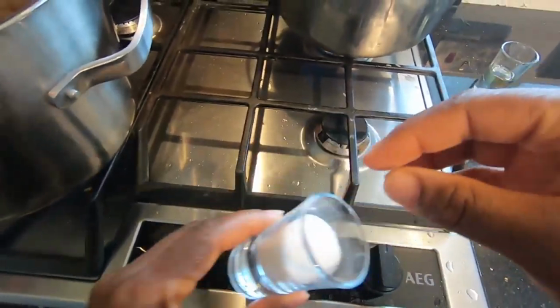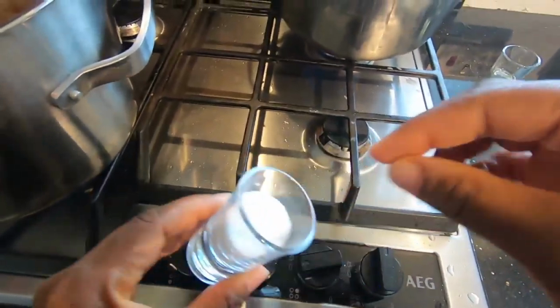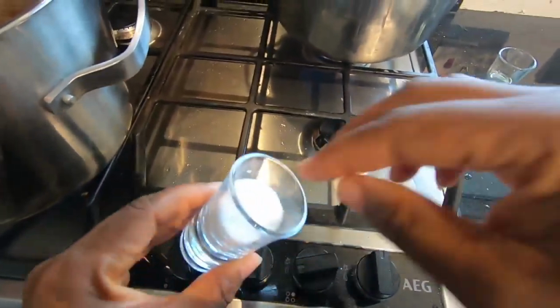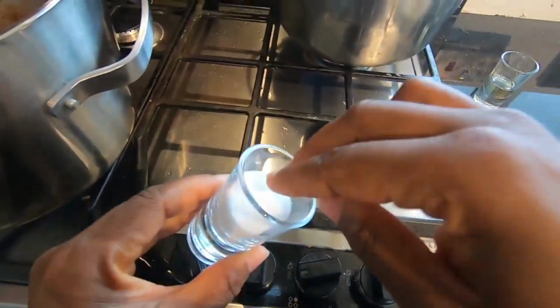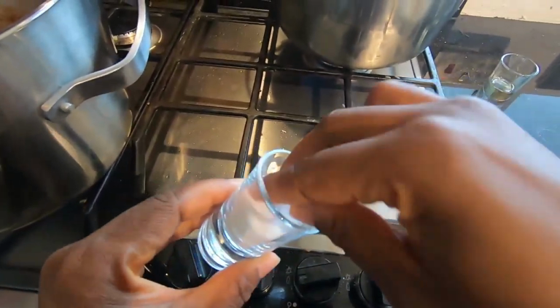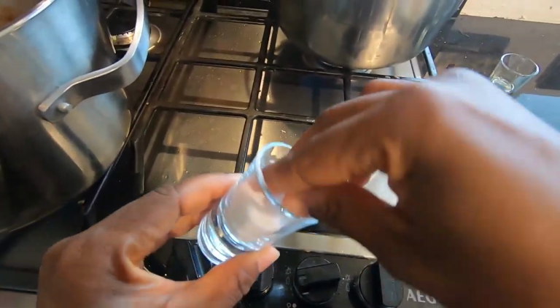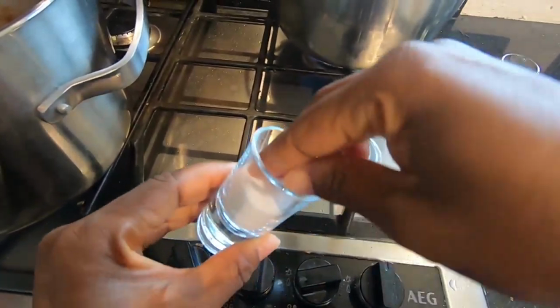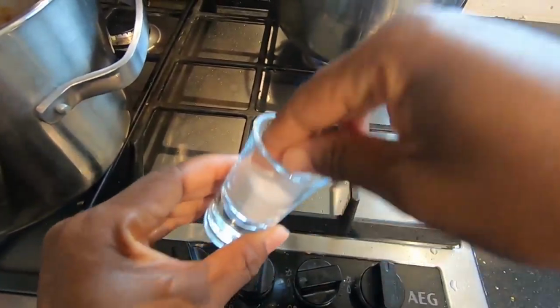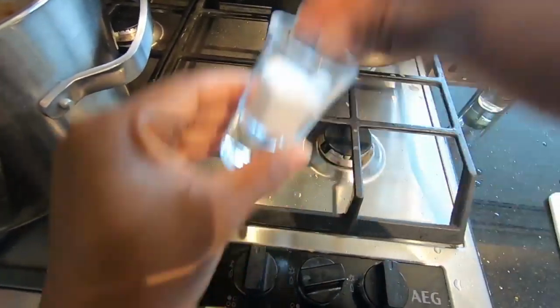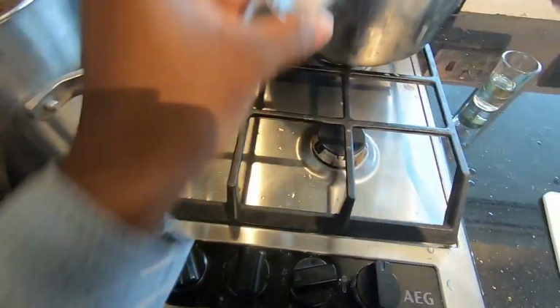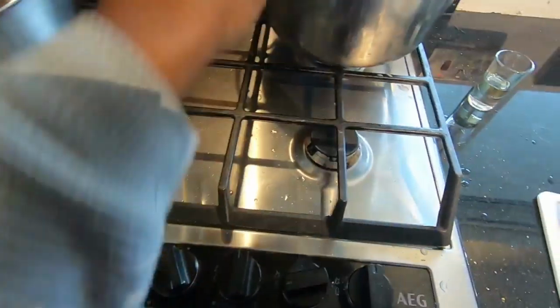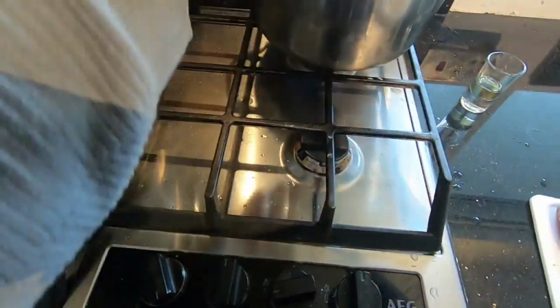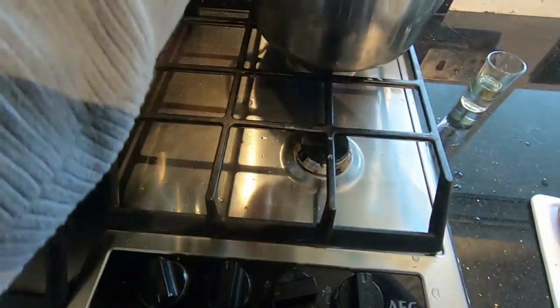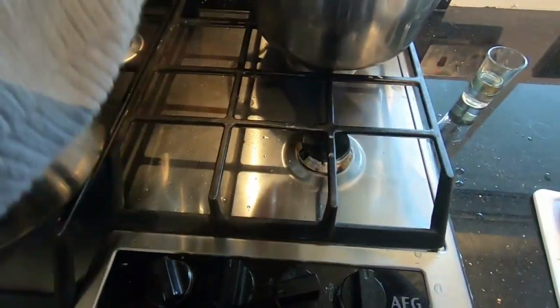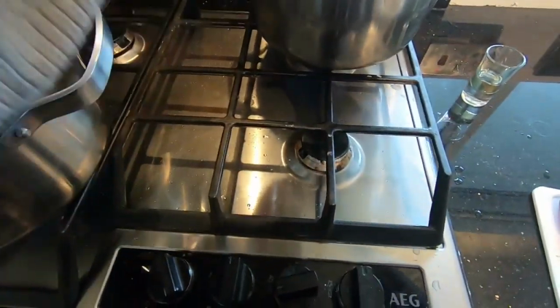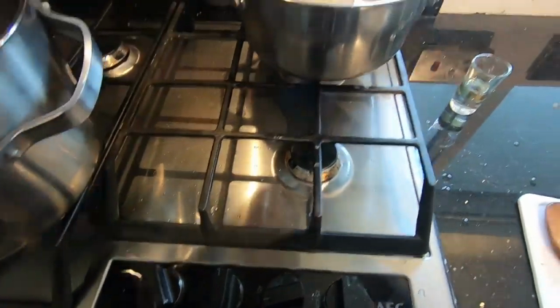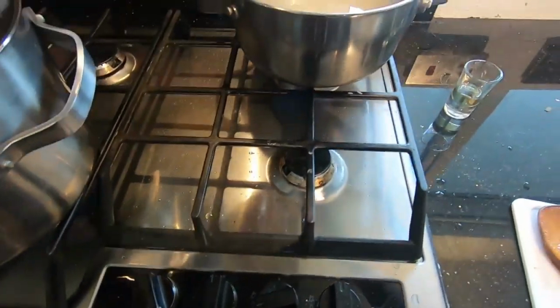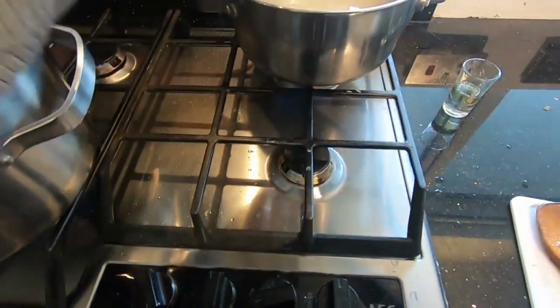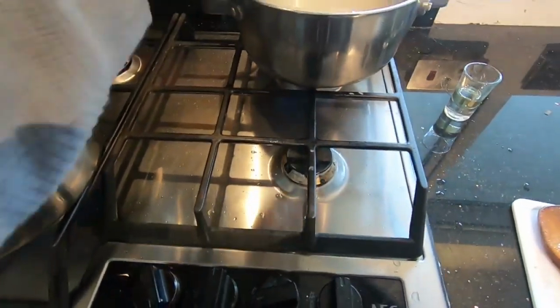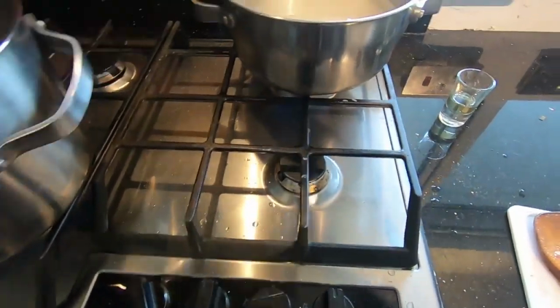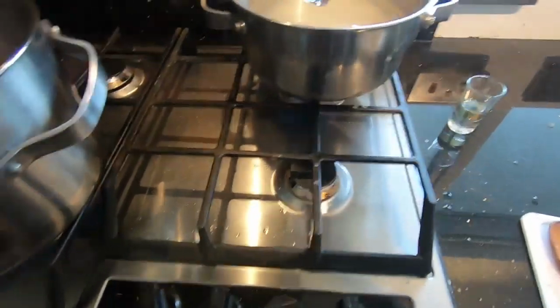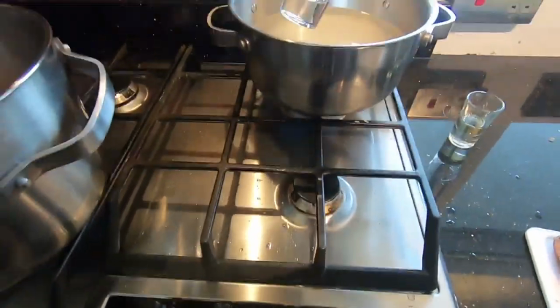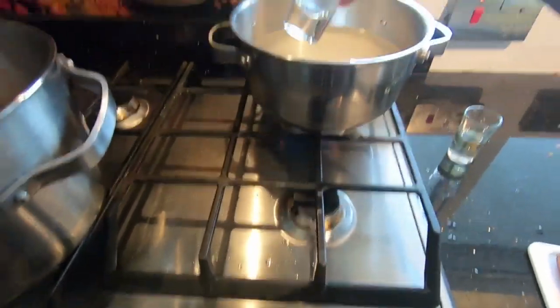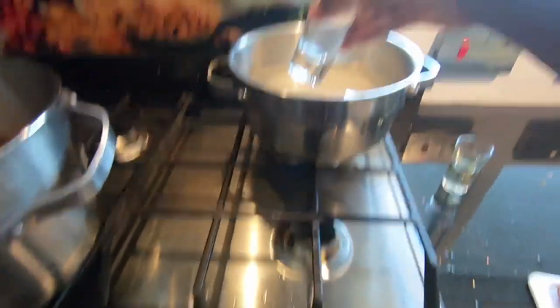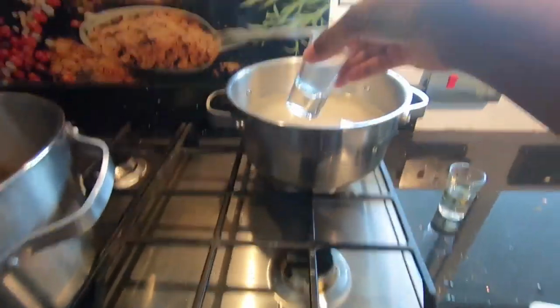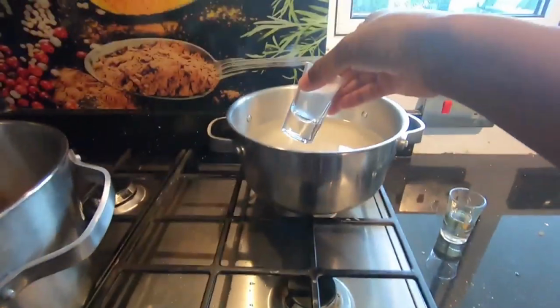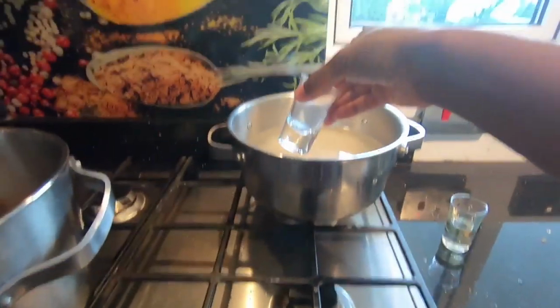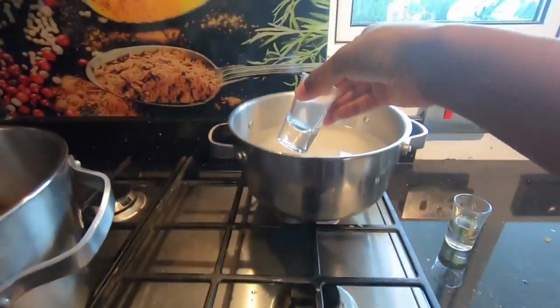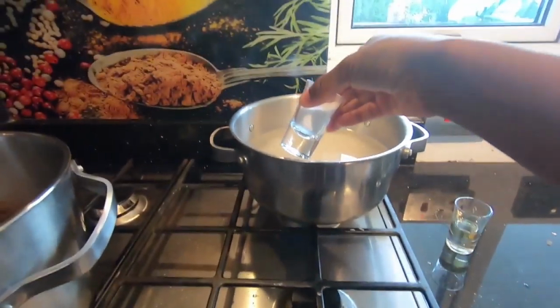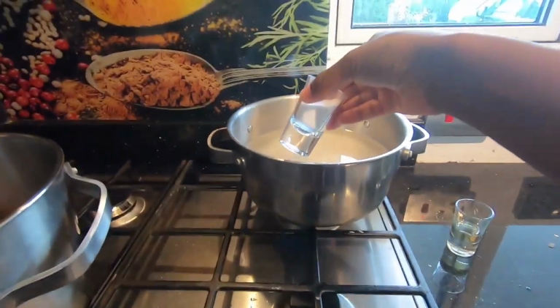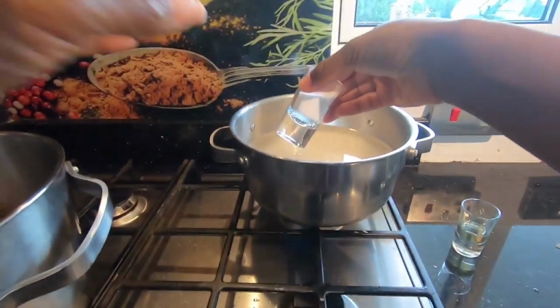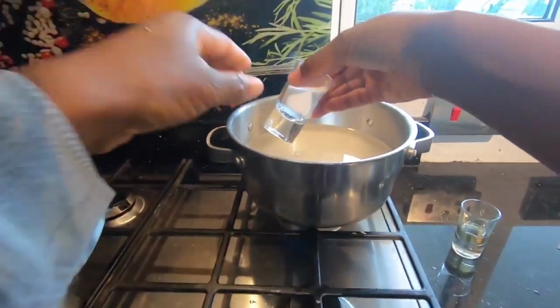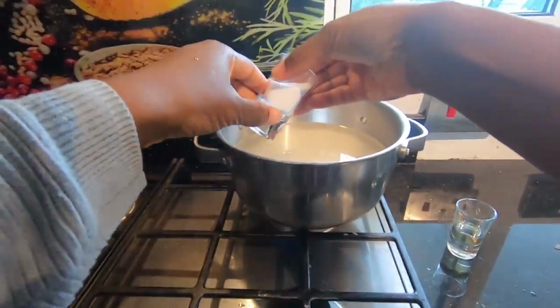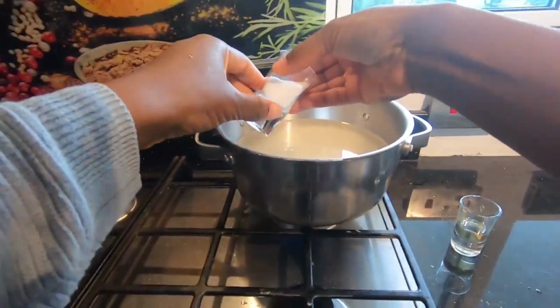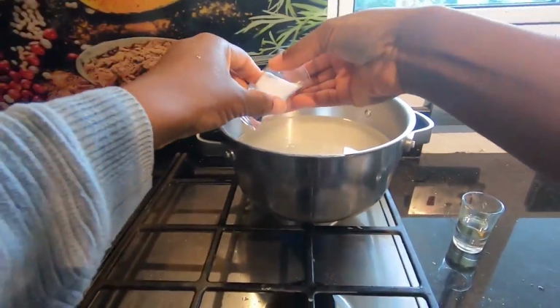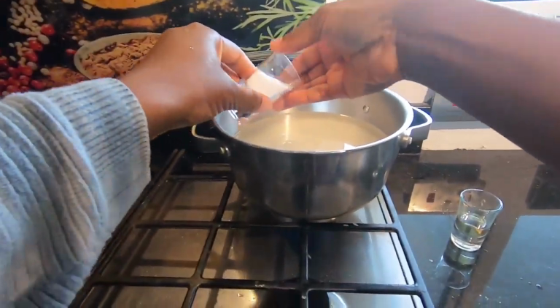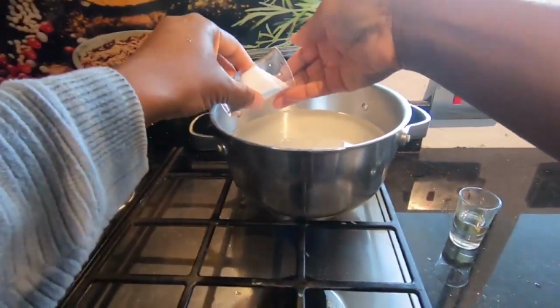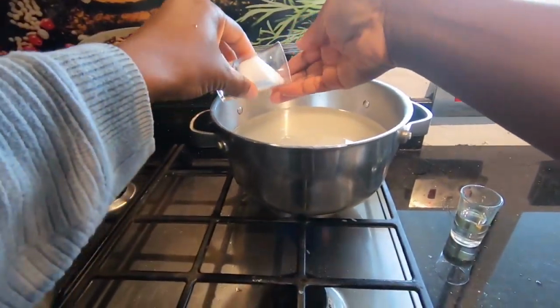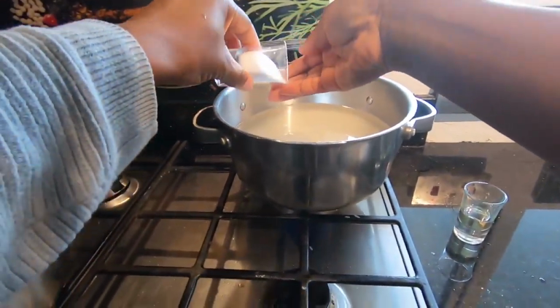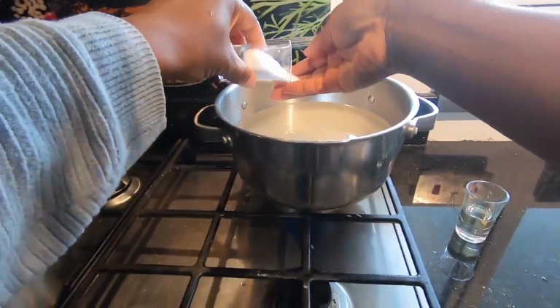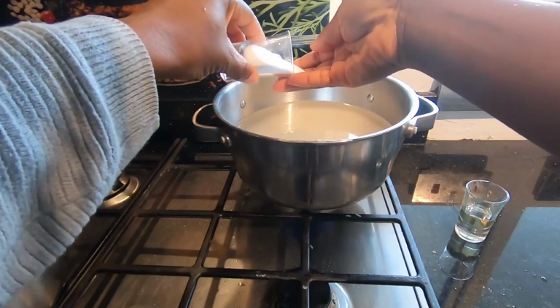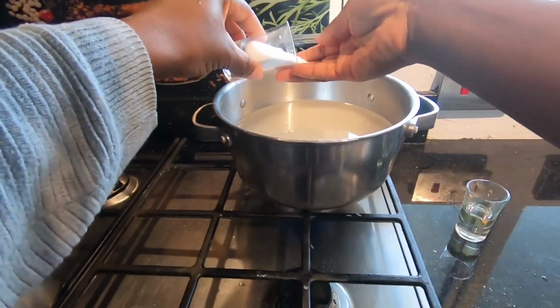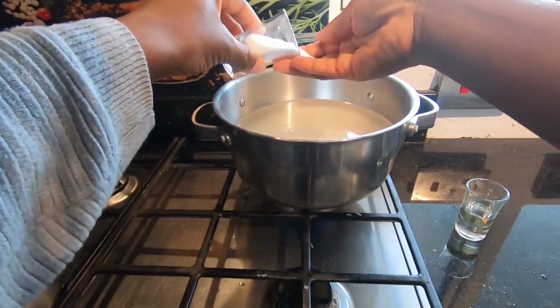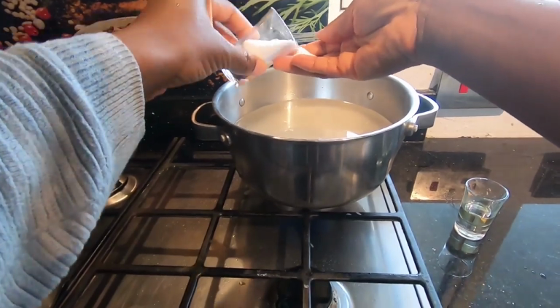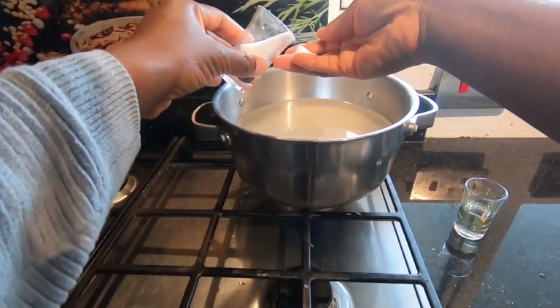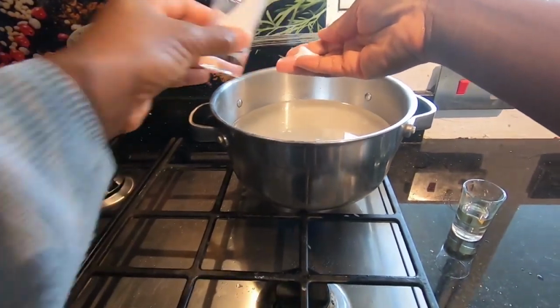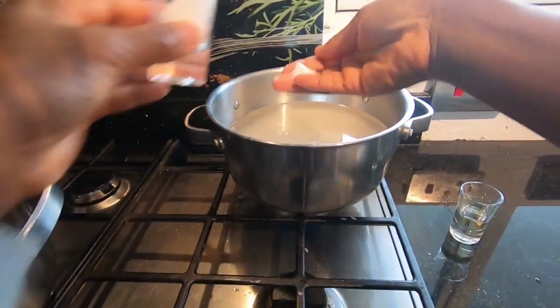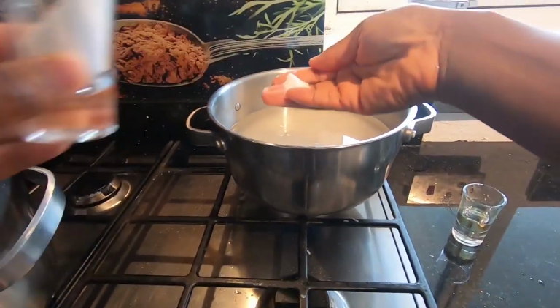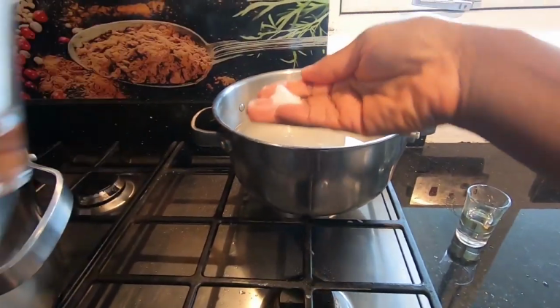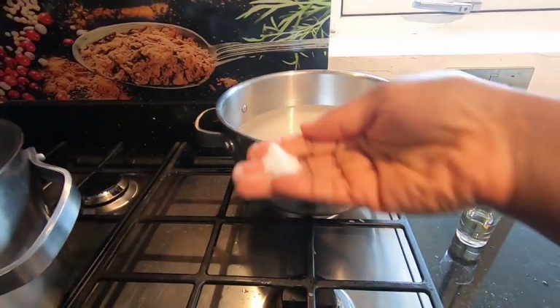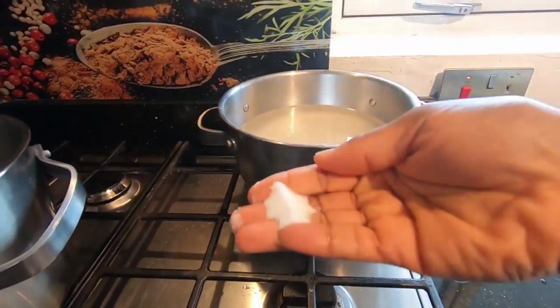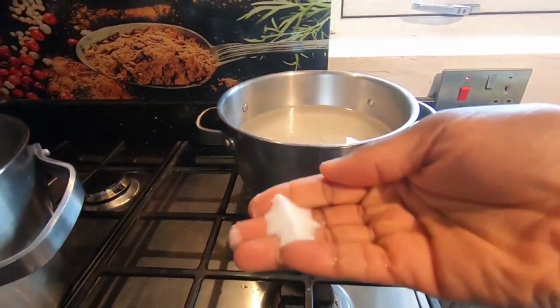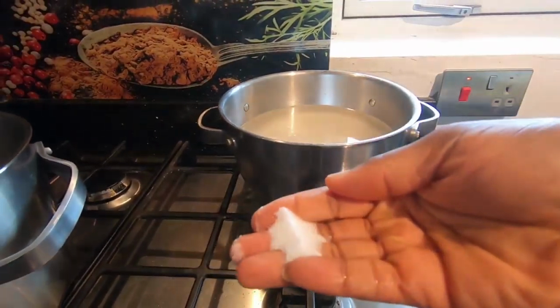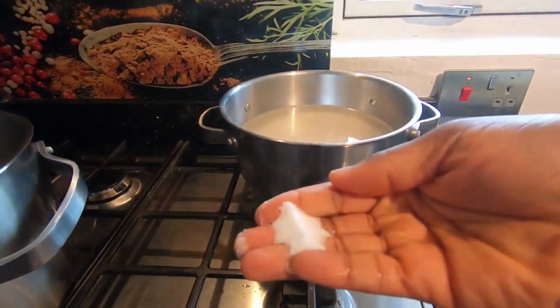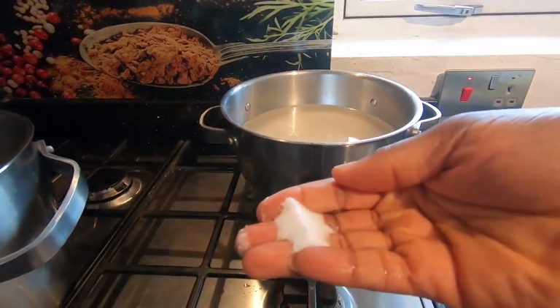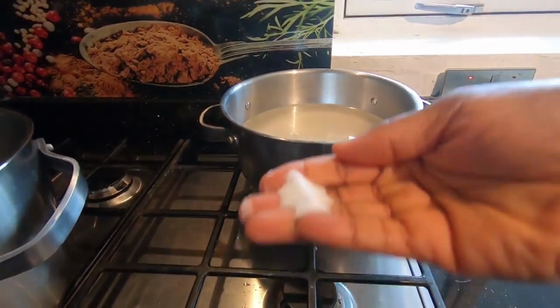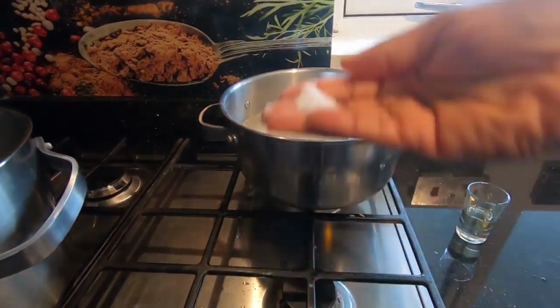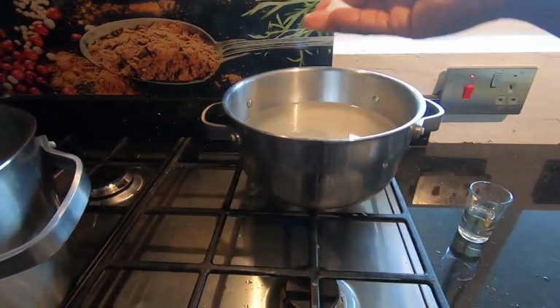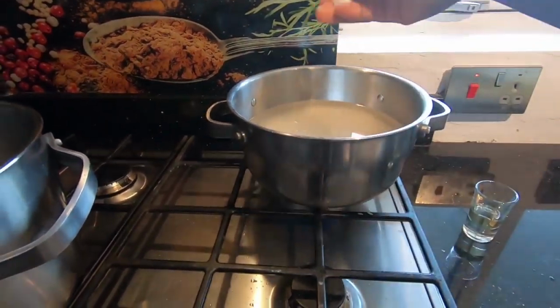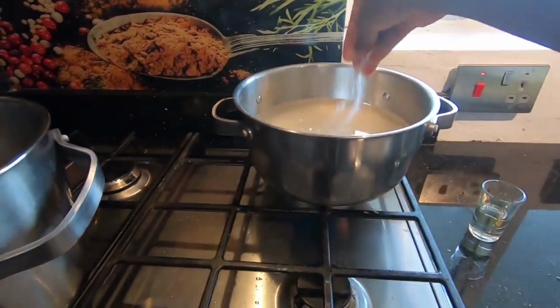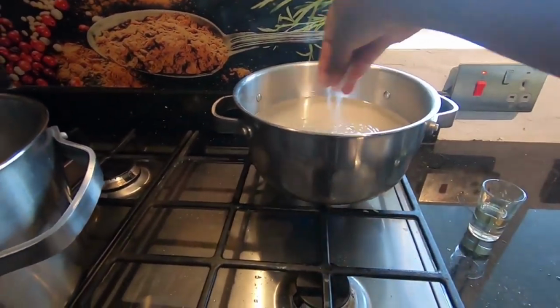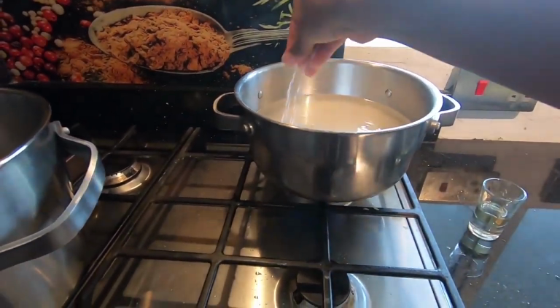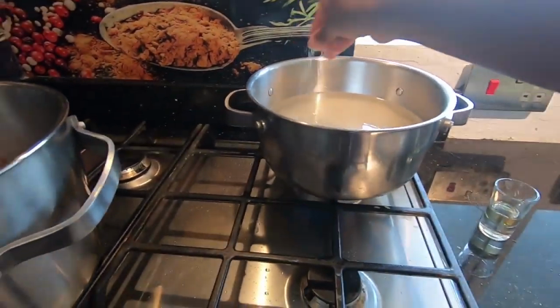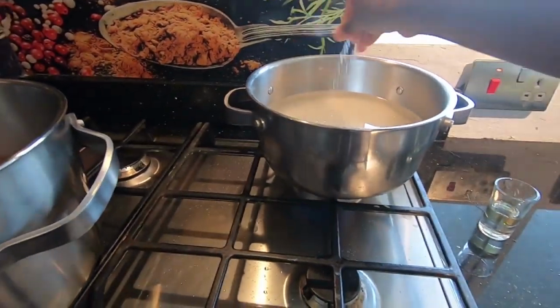I'm just going to put a bit of salt — just tilt it out so we can see what we're doing. Not this much salt, not a lot.